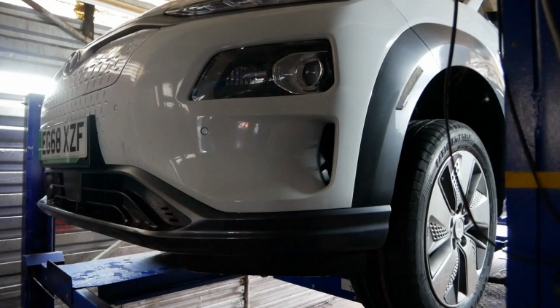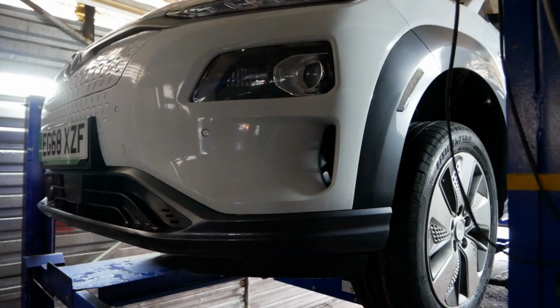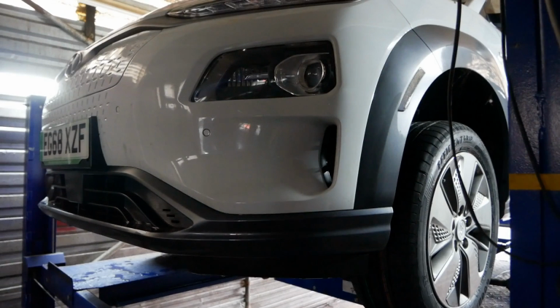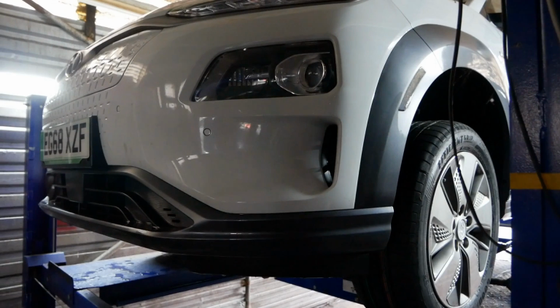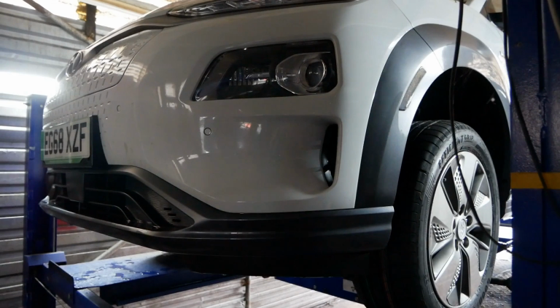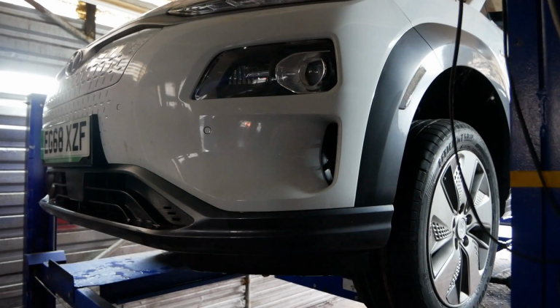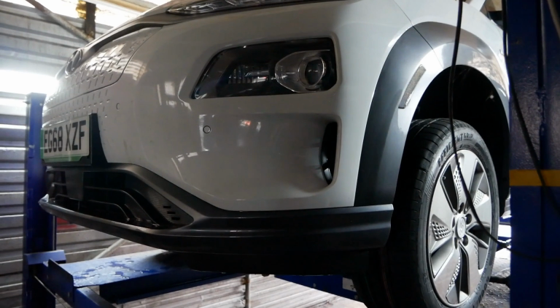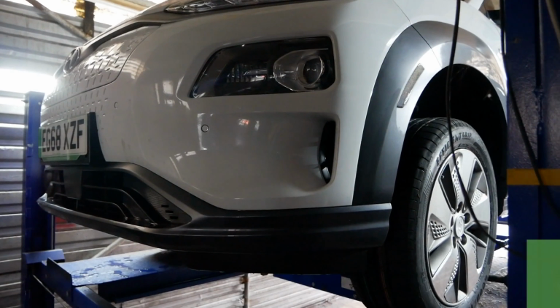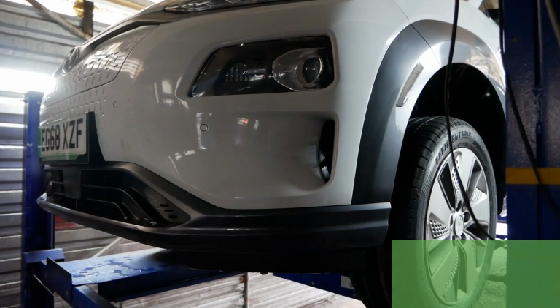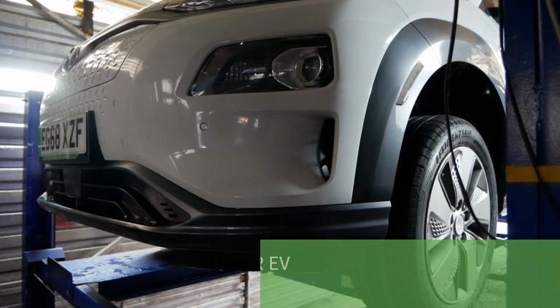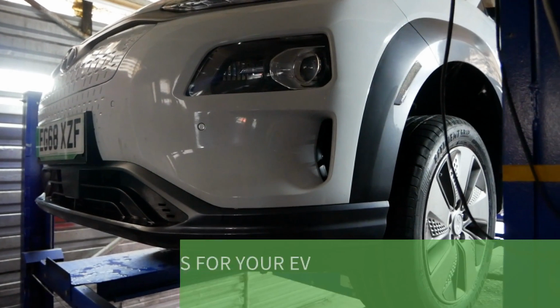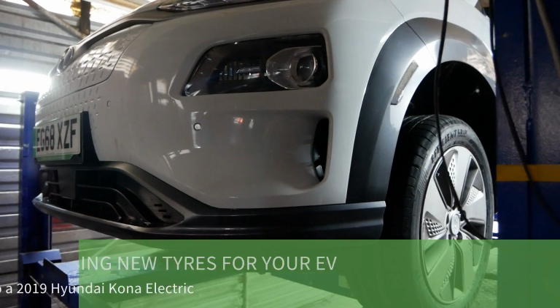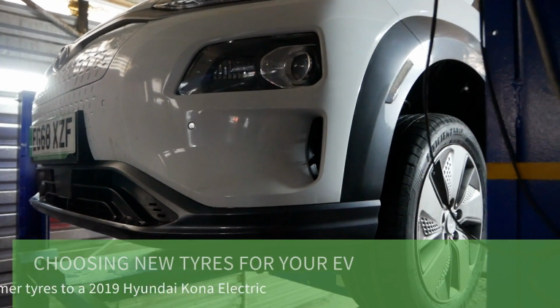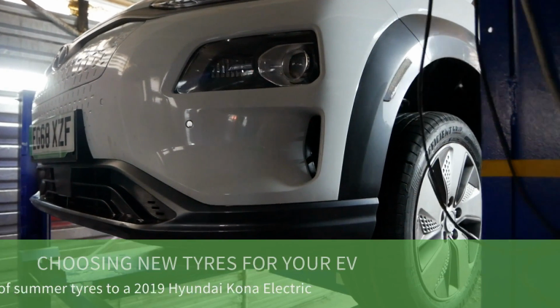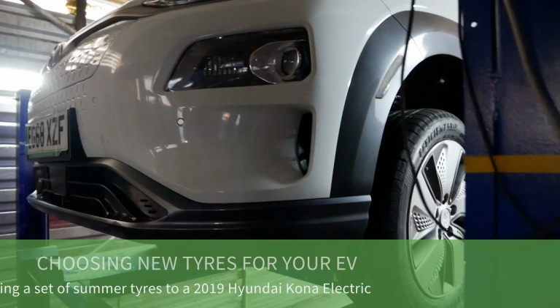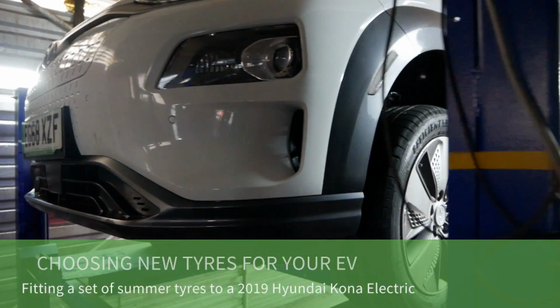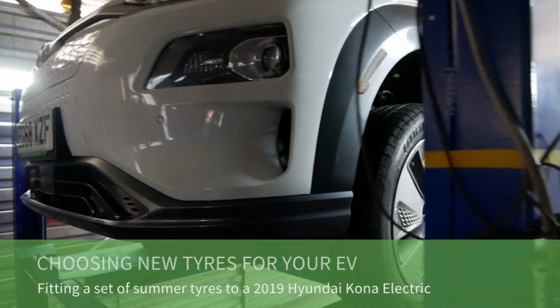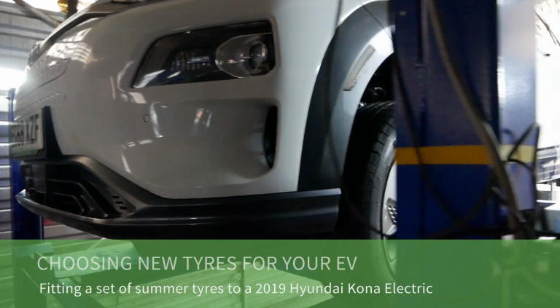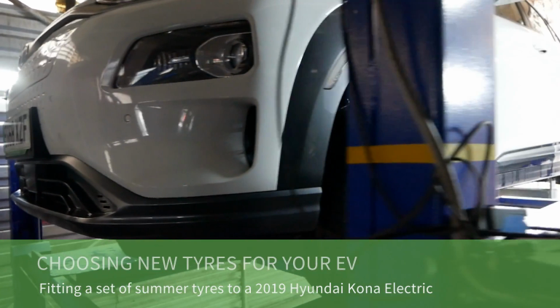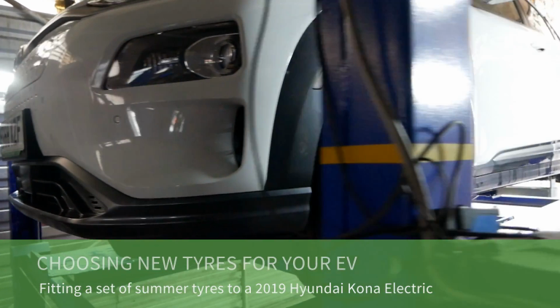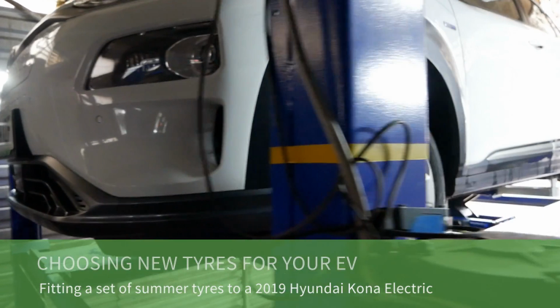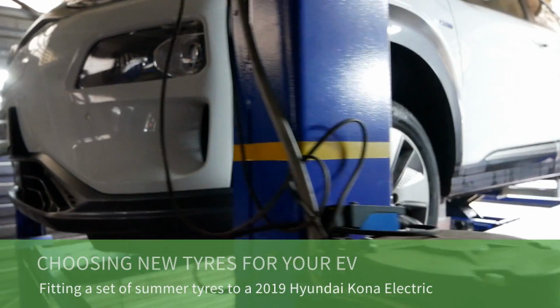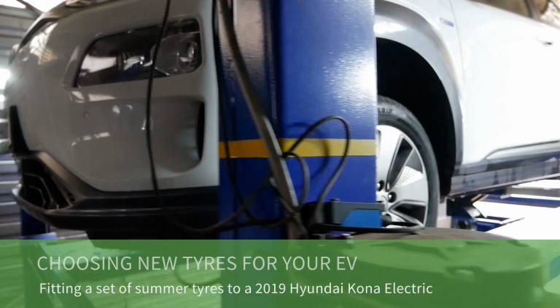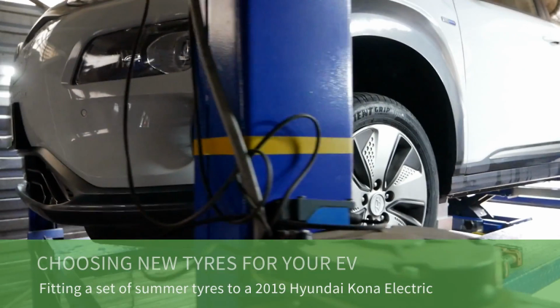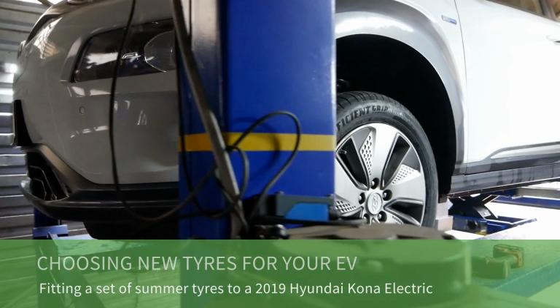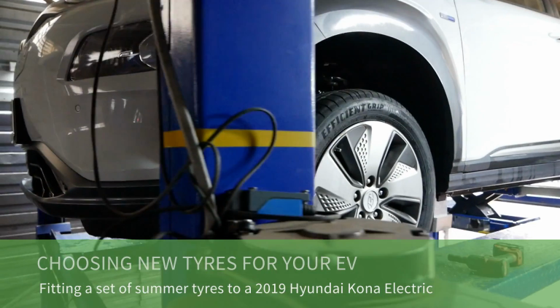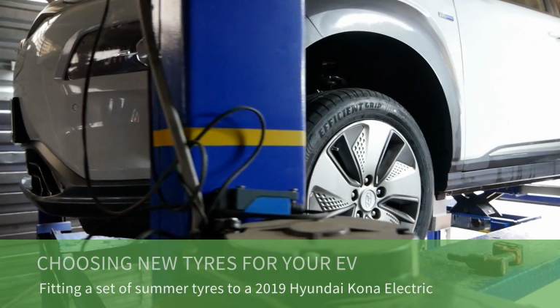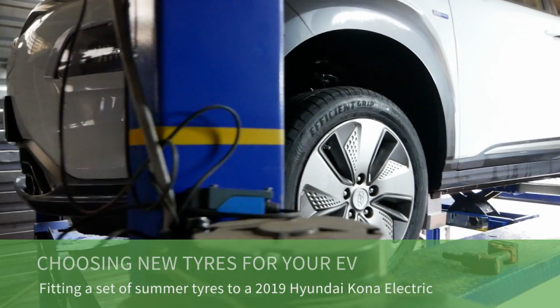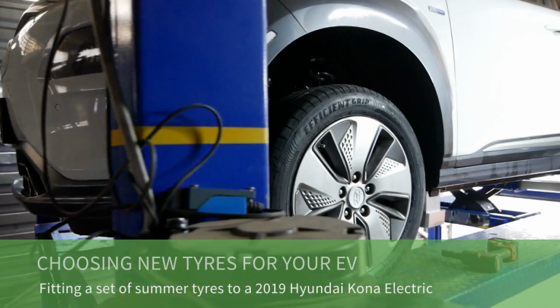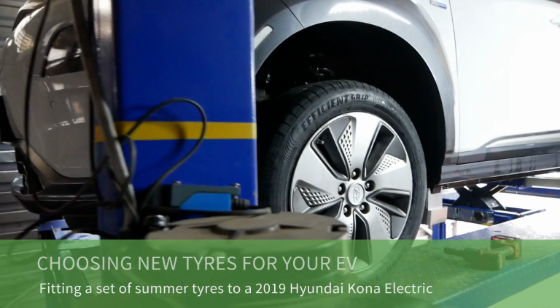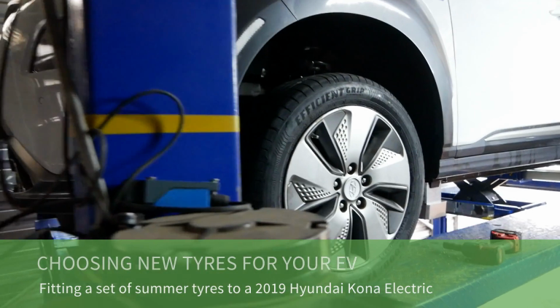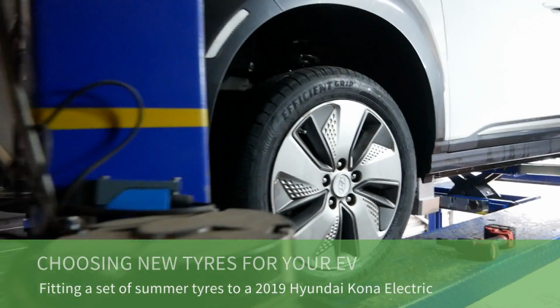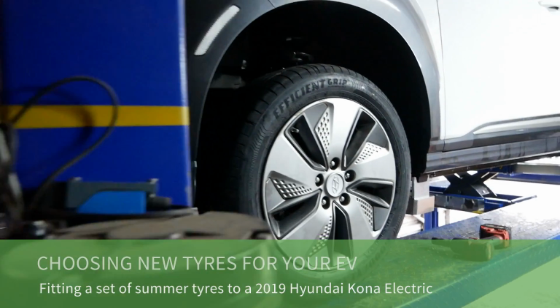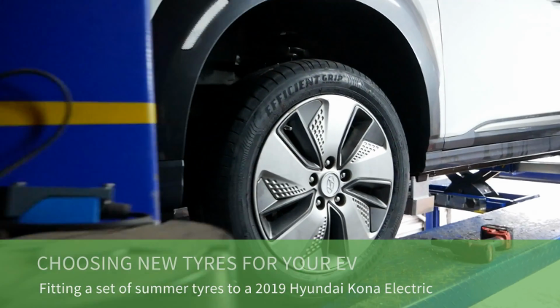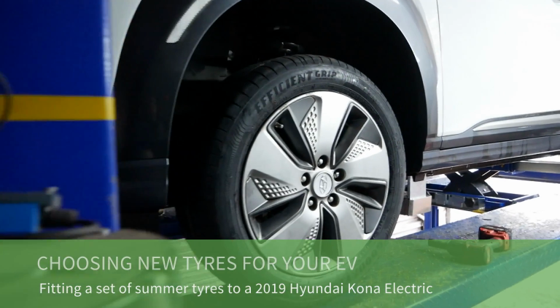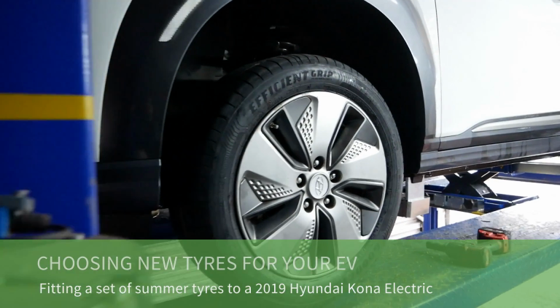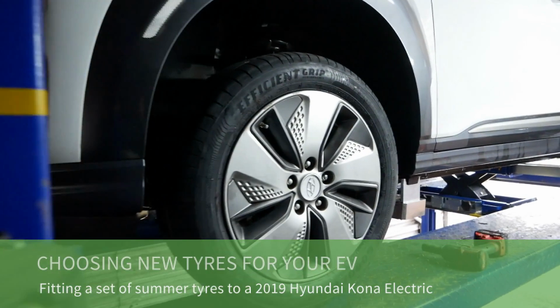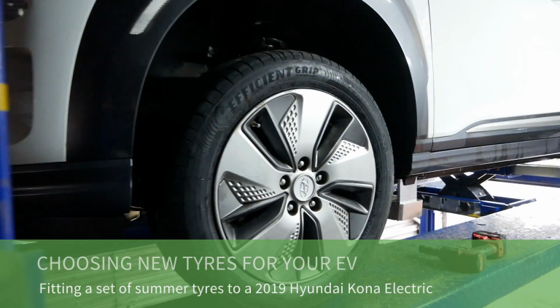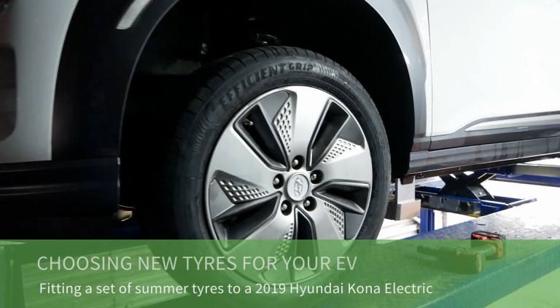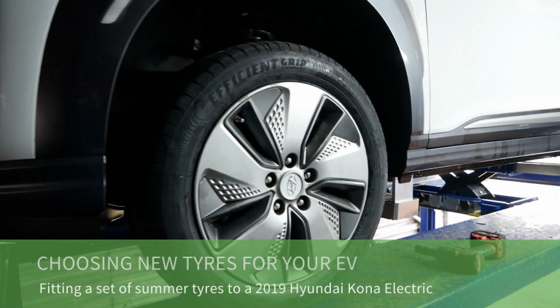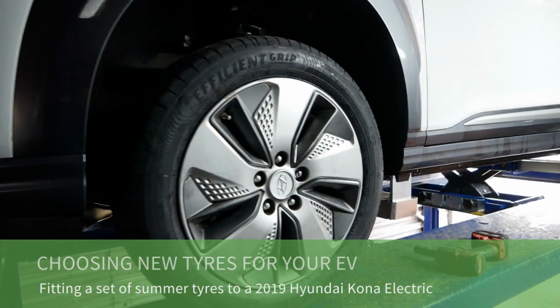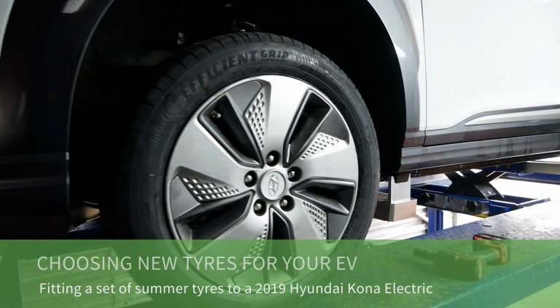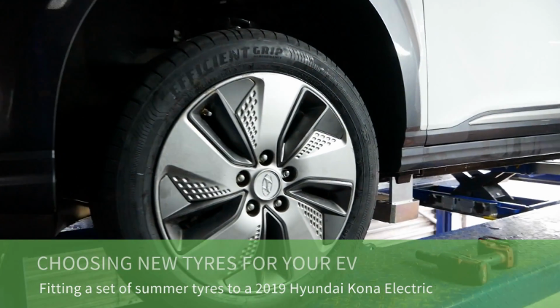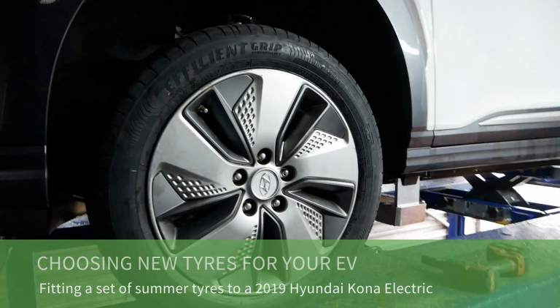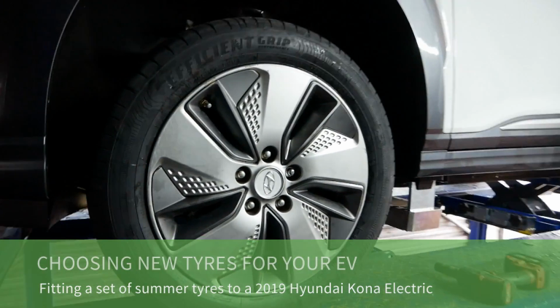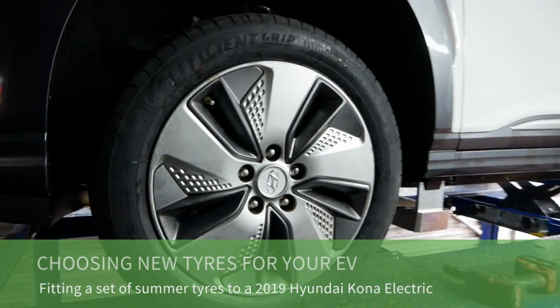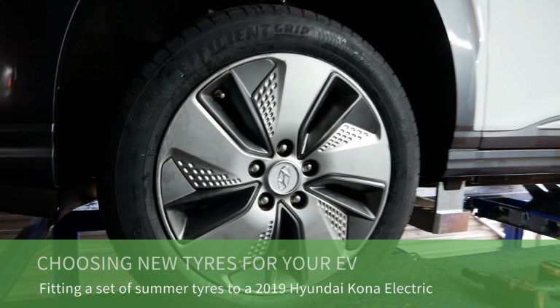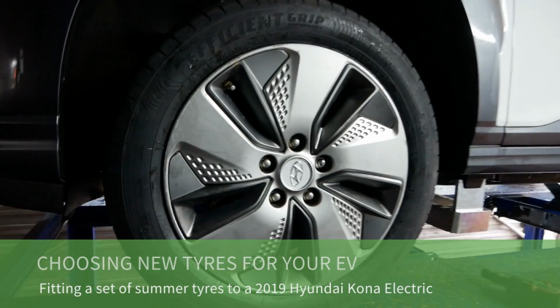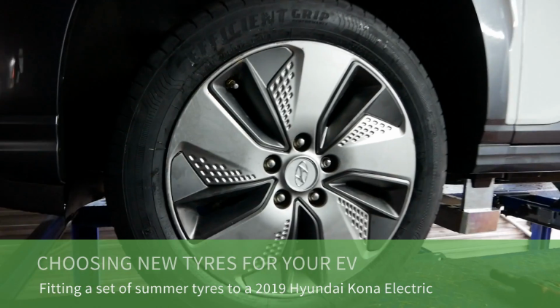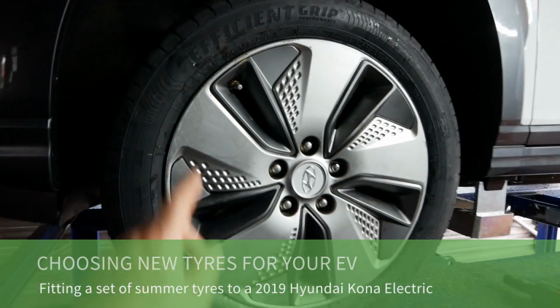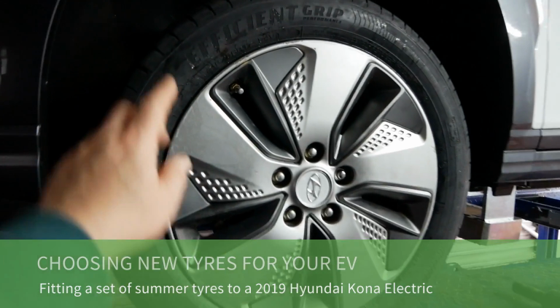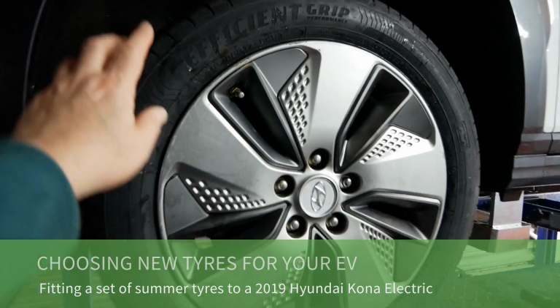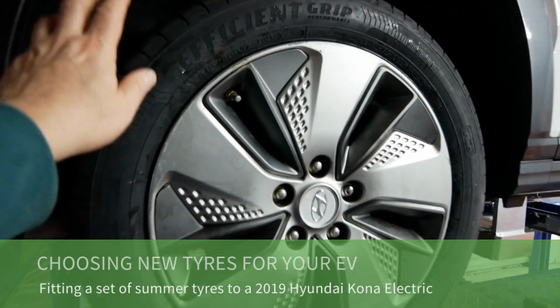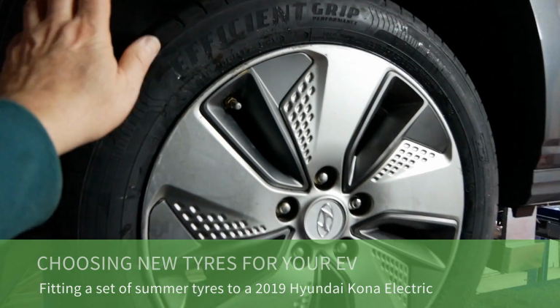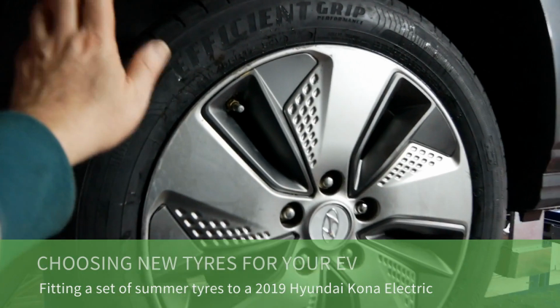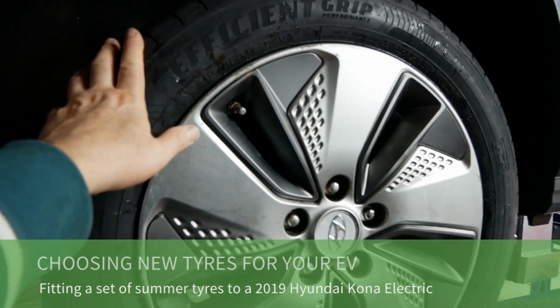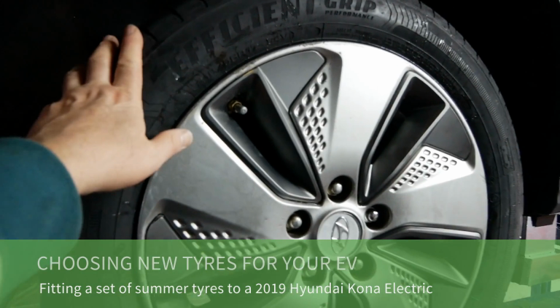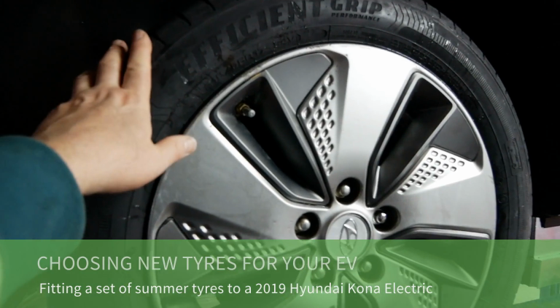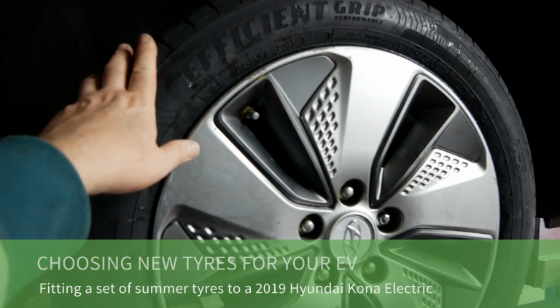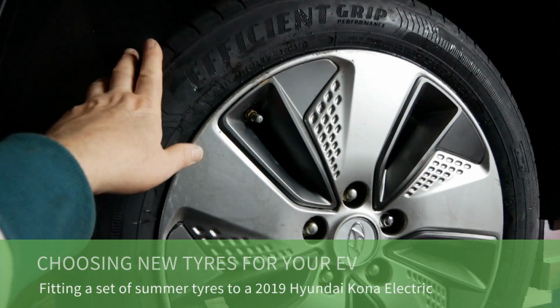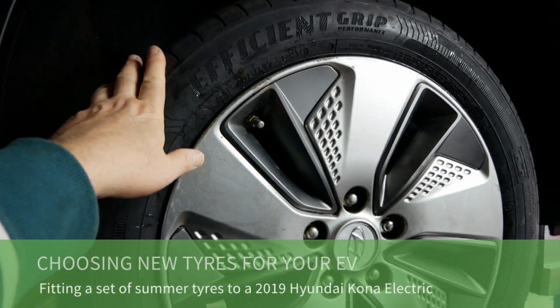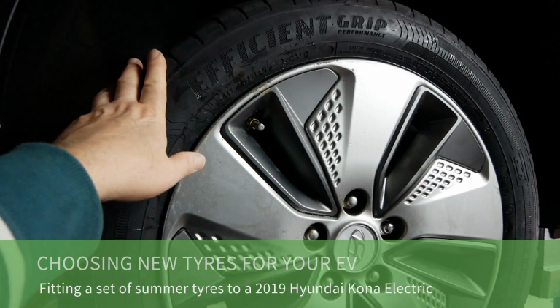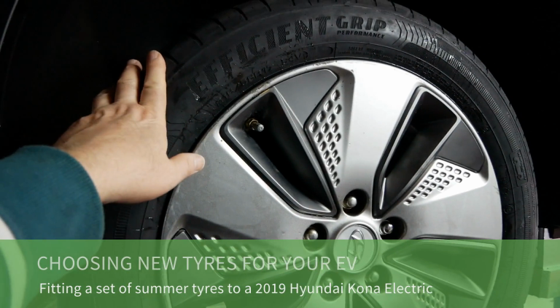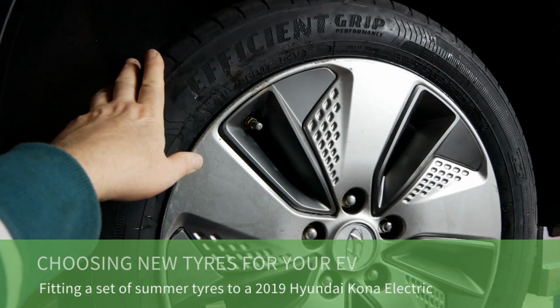So up on the lift today is a Hyundai Kona electric and I'm just fitting some new tyres to this vehicle.